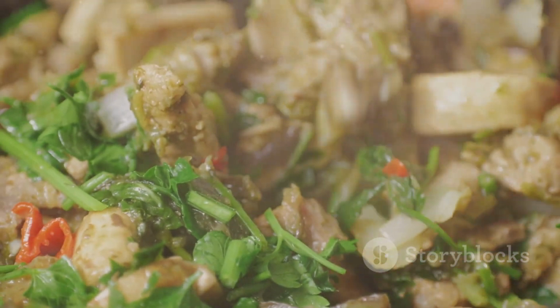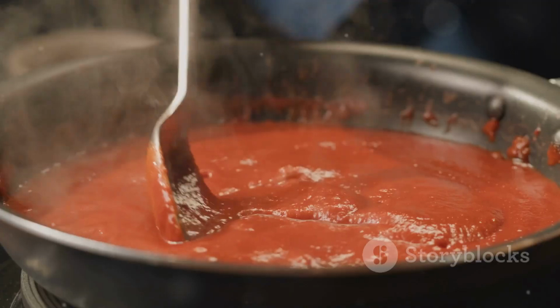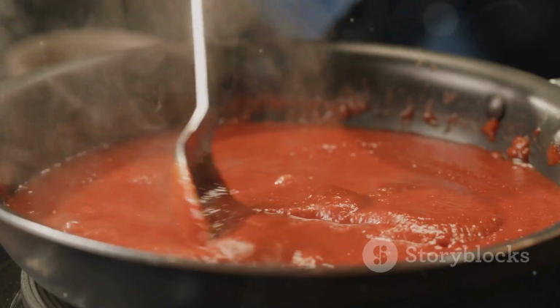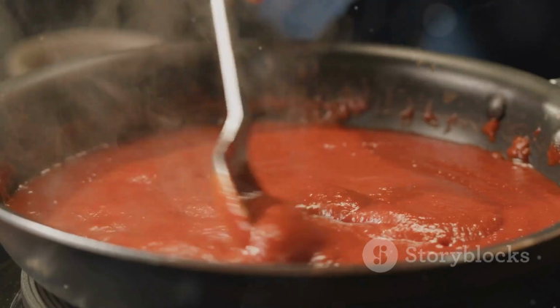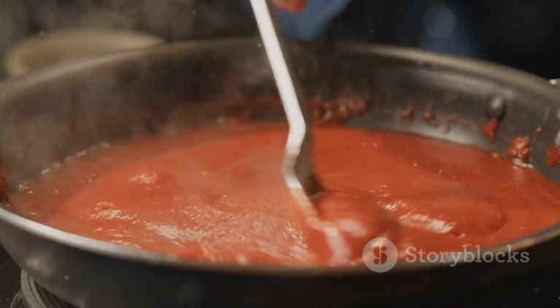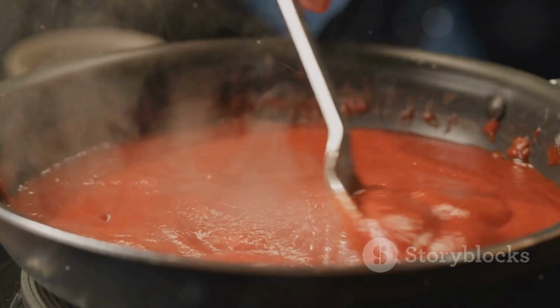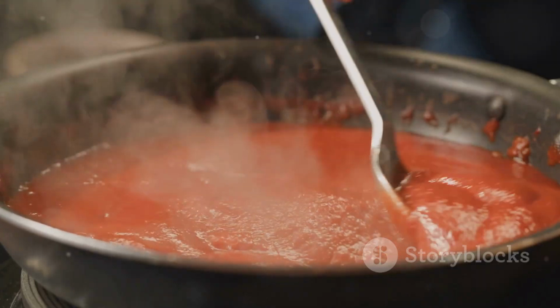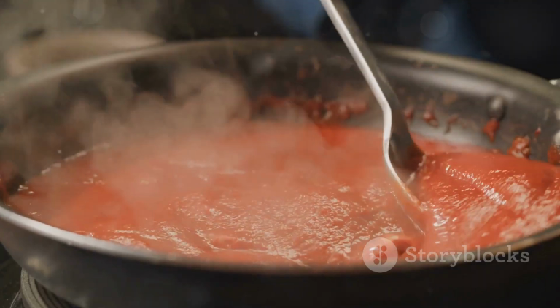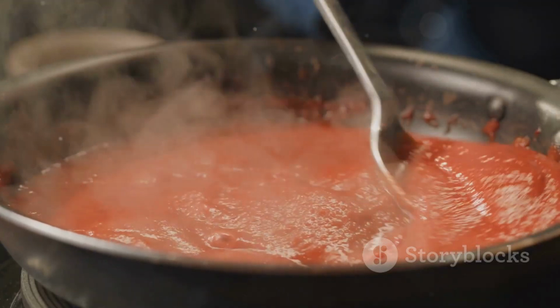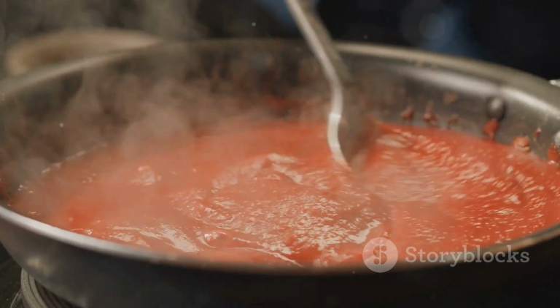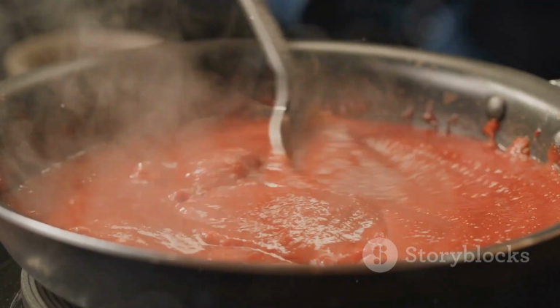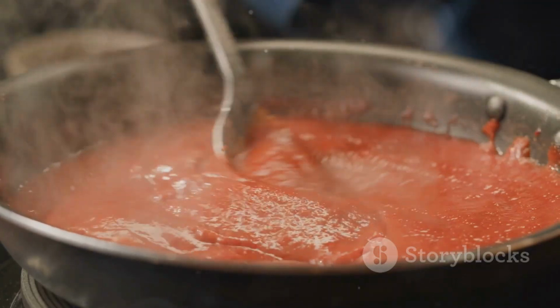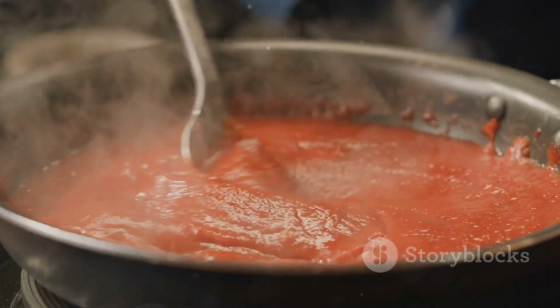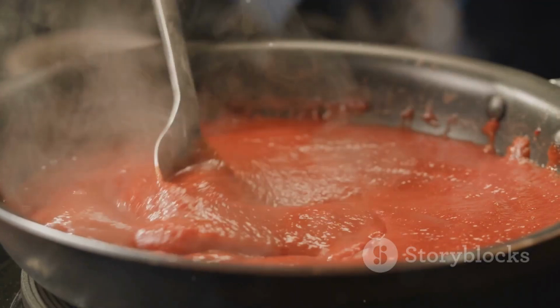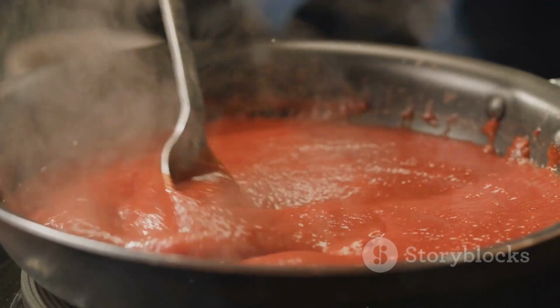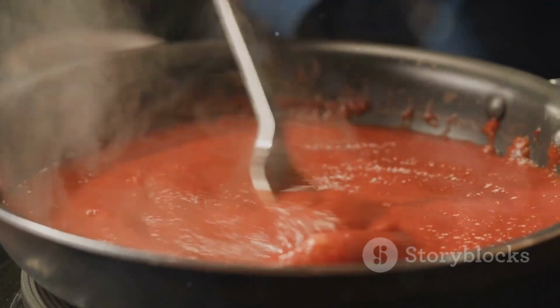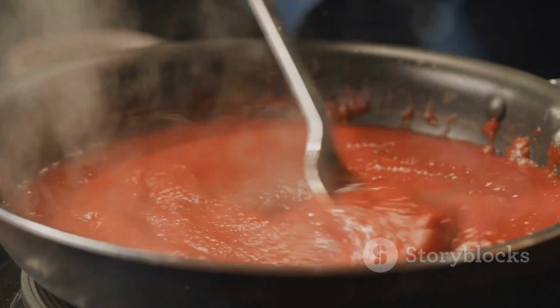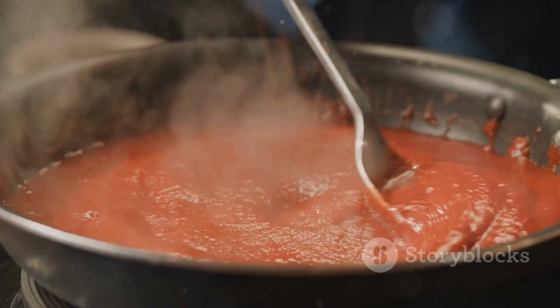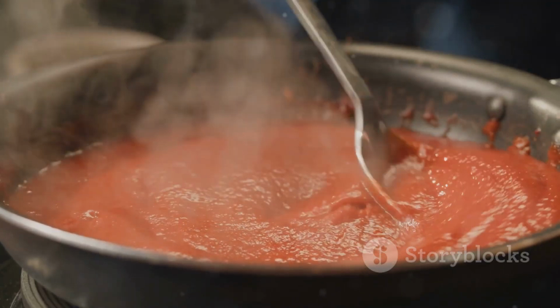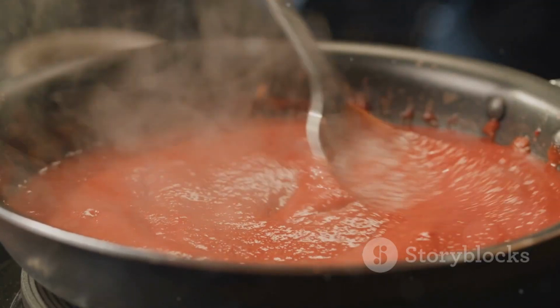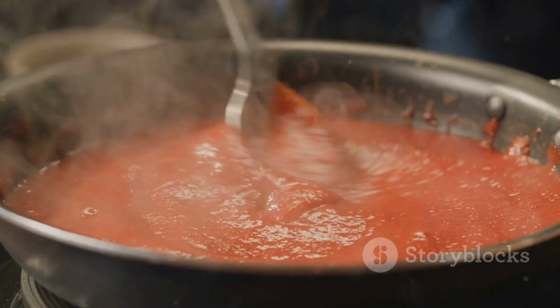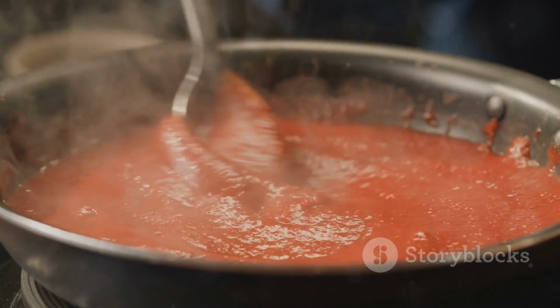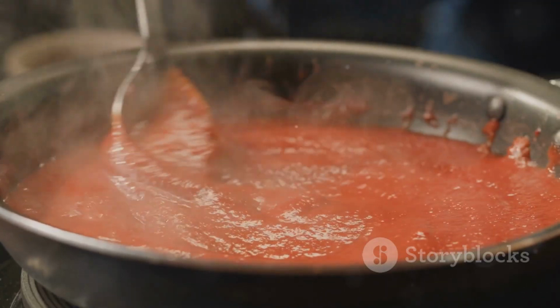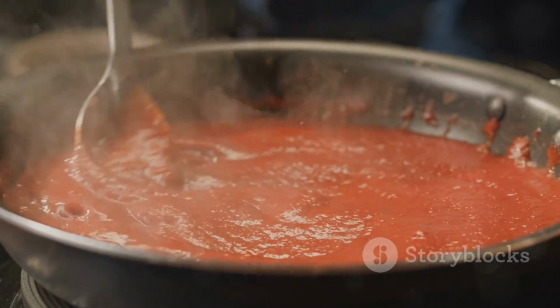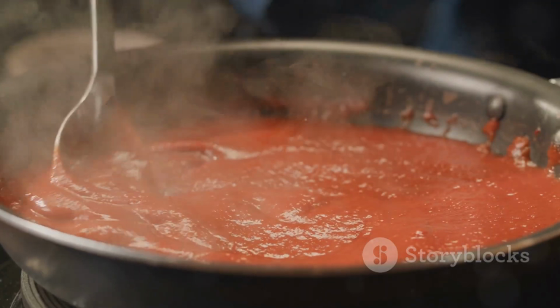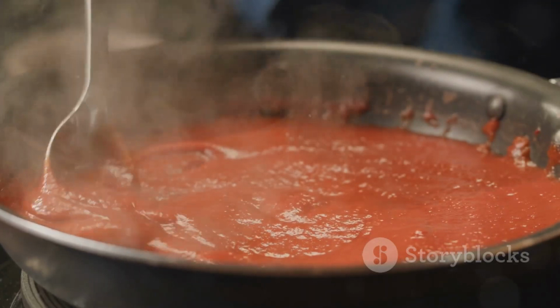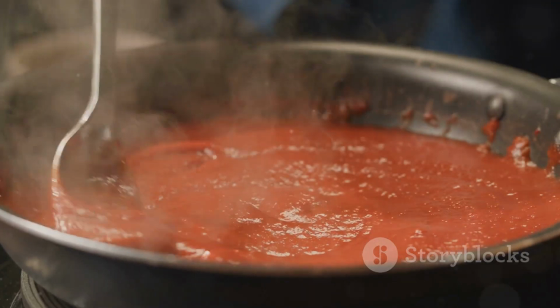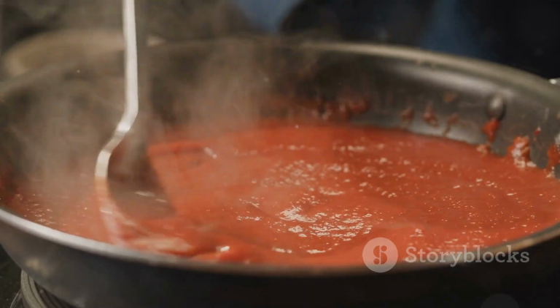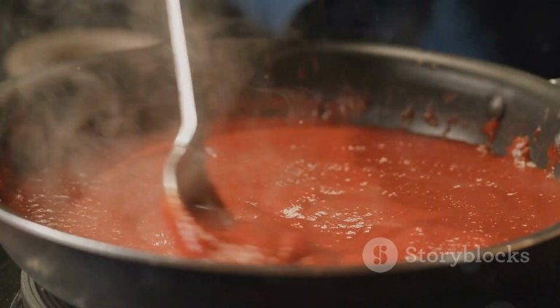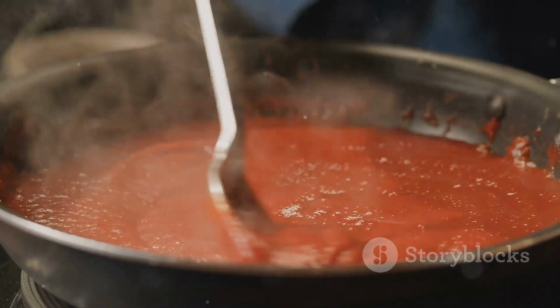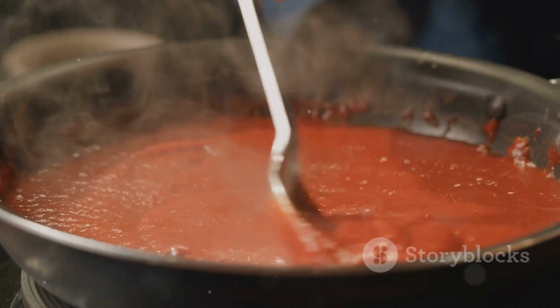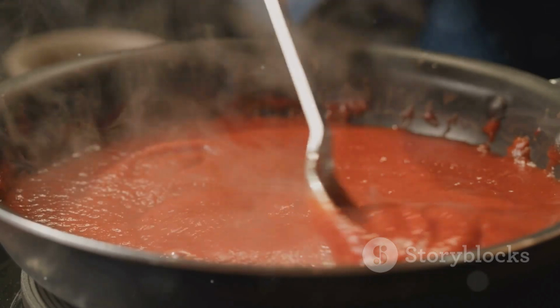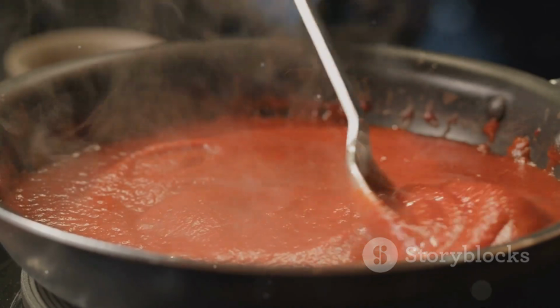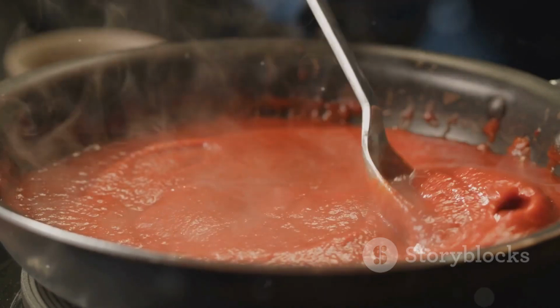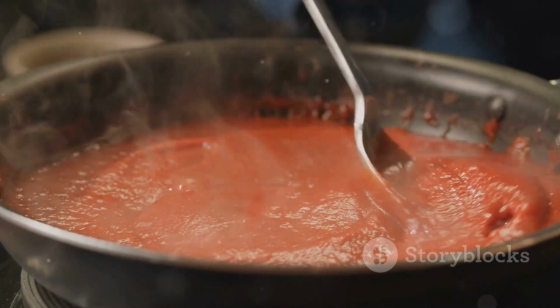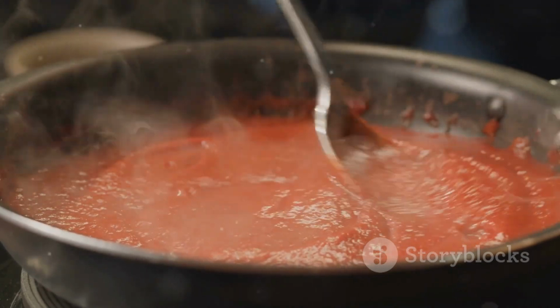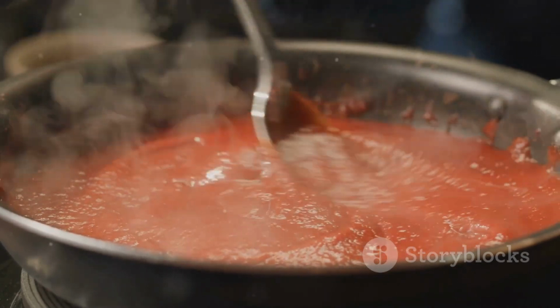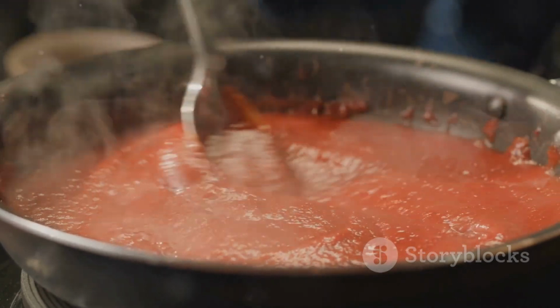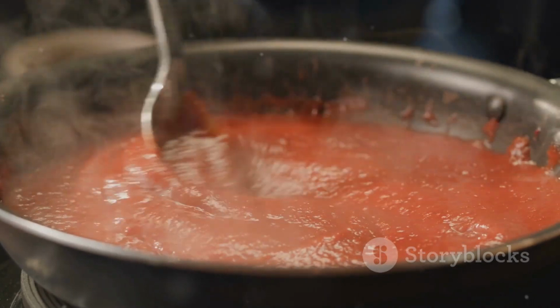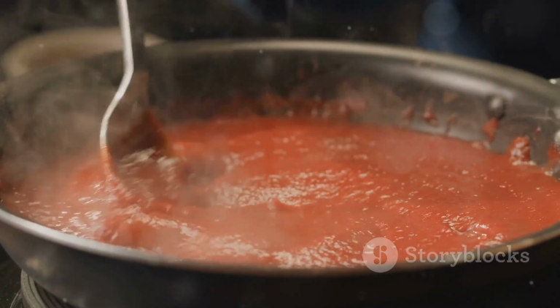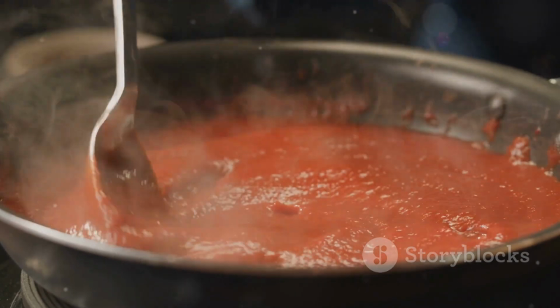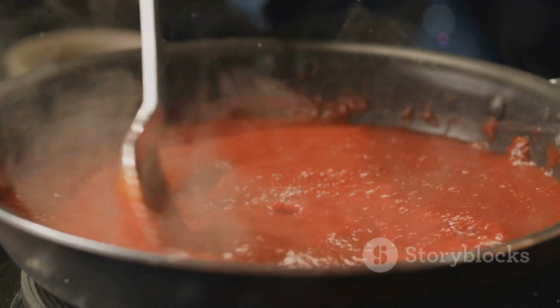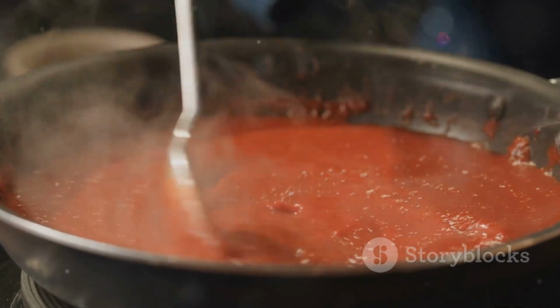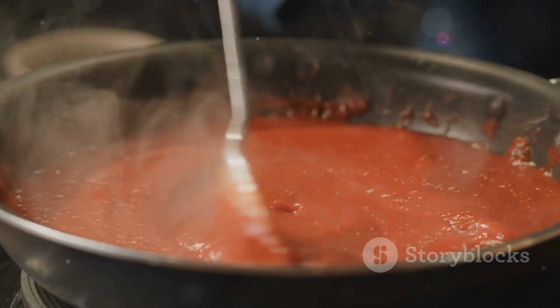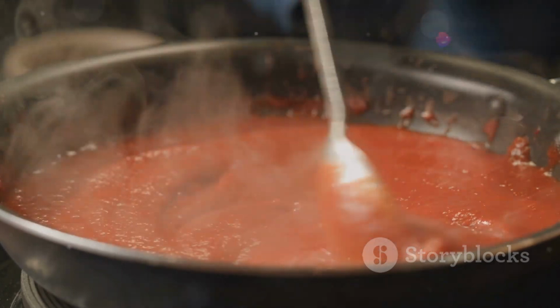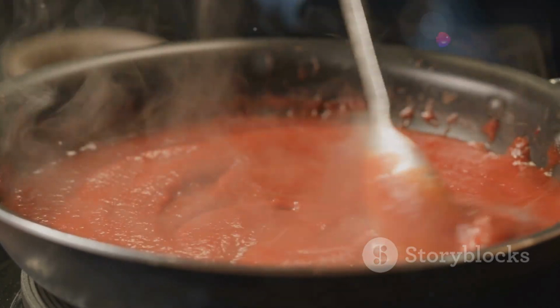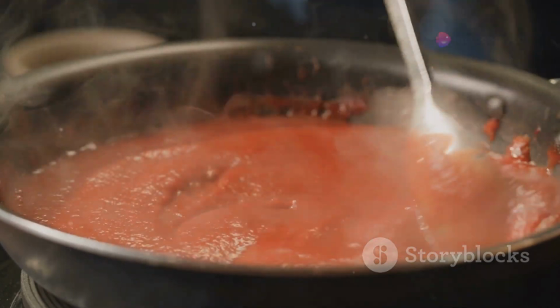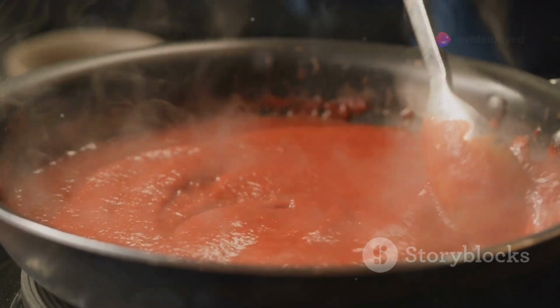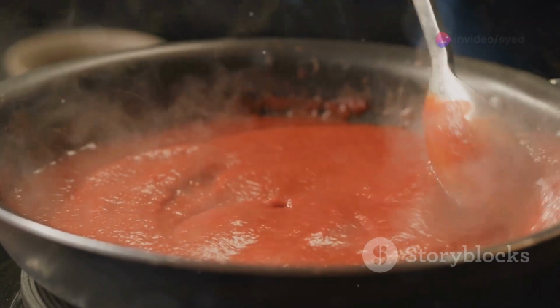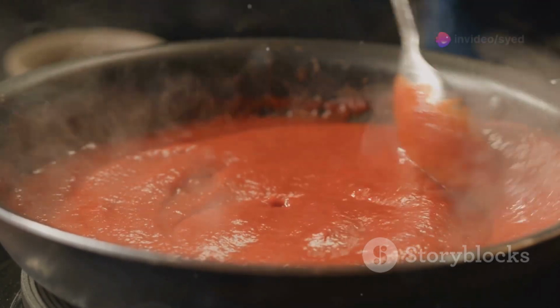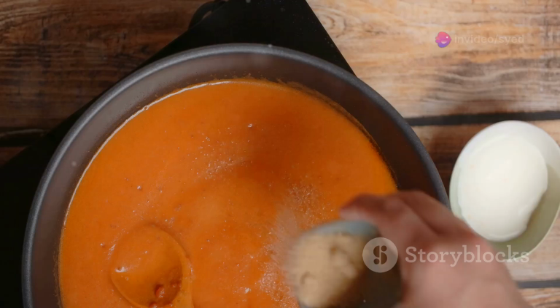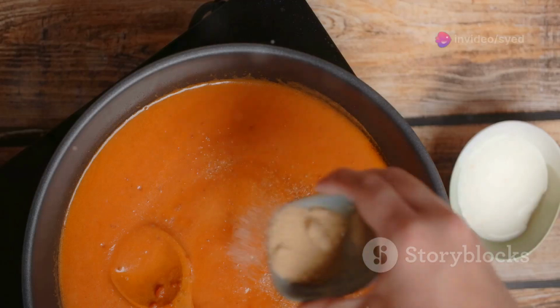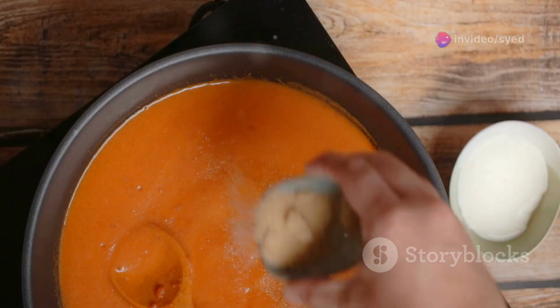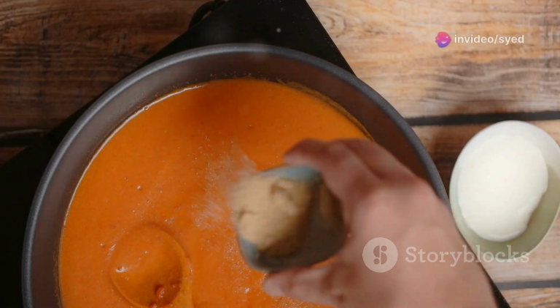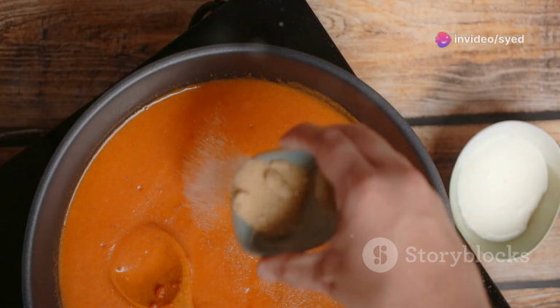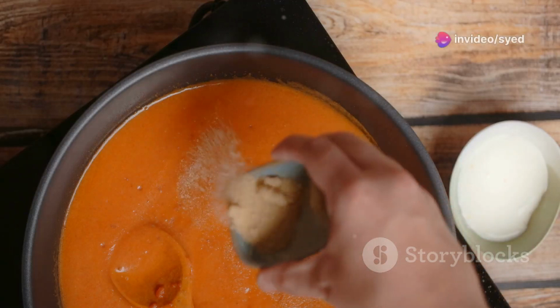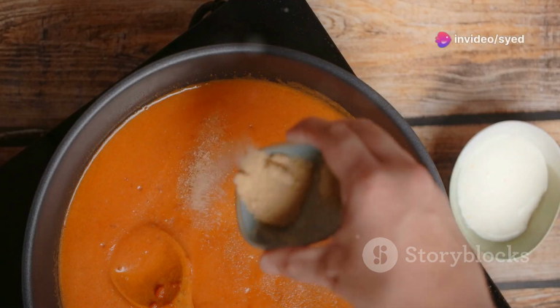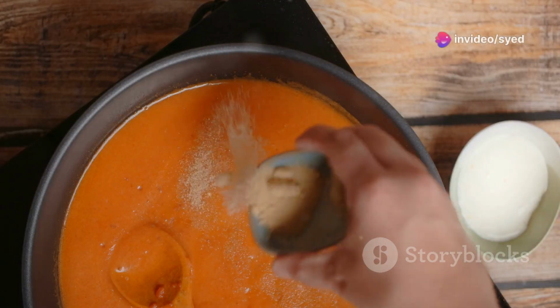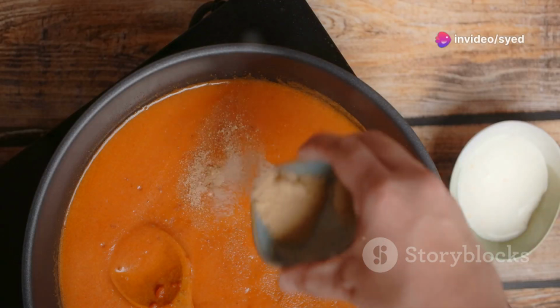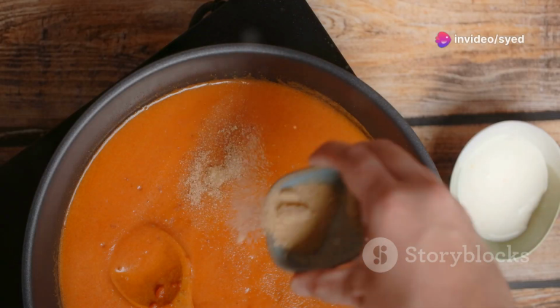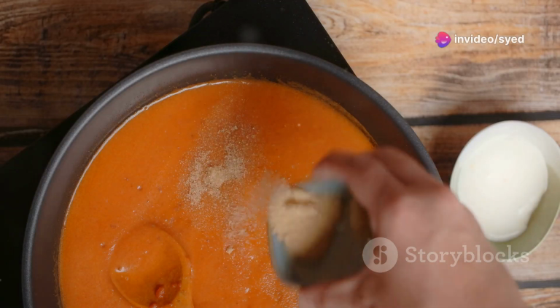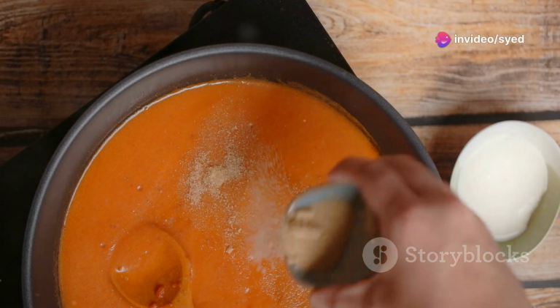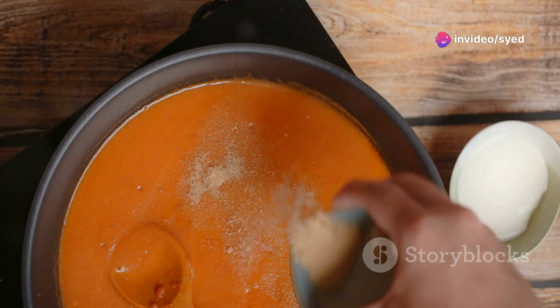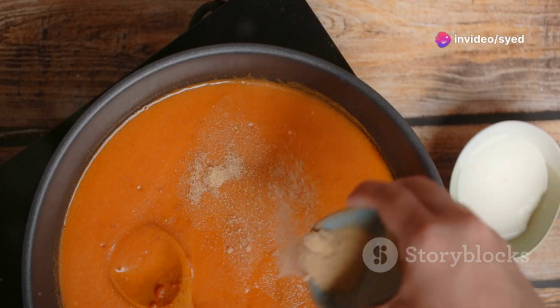Mix in tomato puree, chili powder, cumin powder, coriander powder, and salt. Cook until the oil separates.